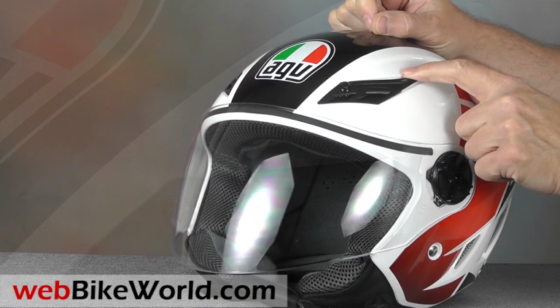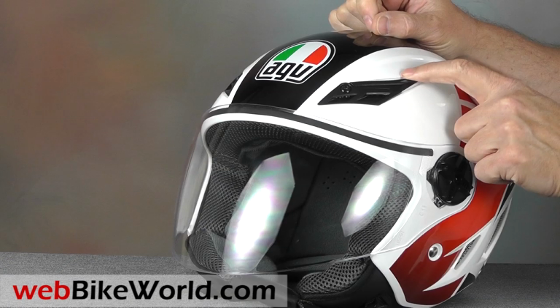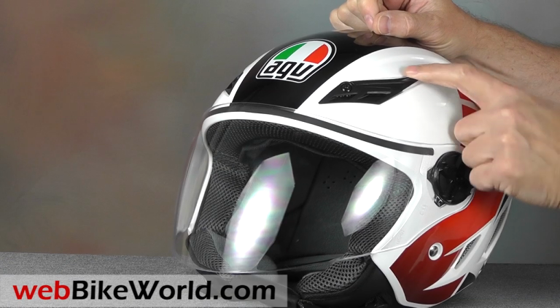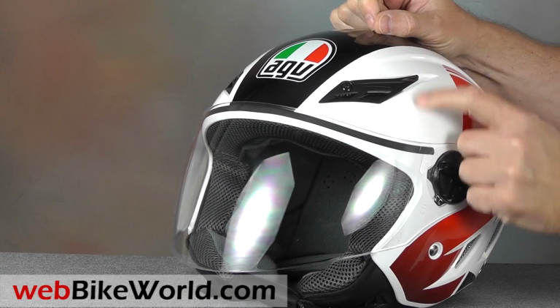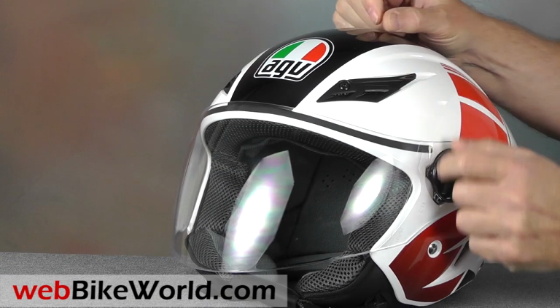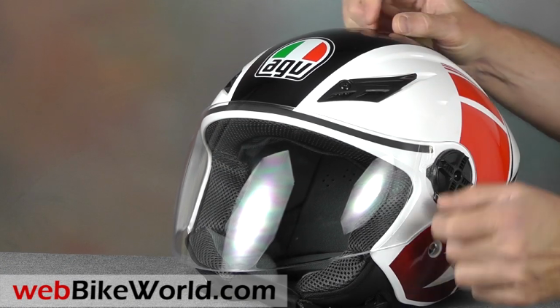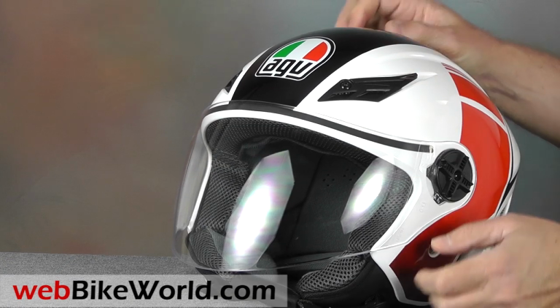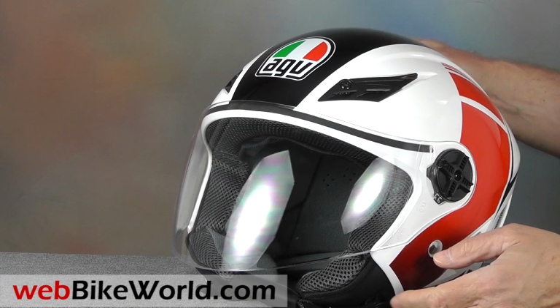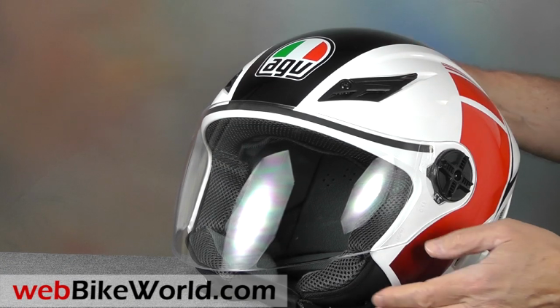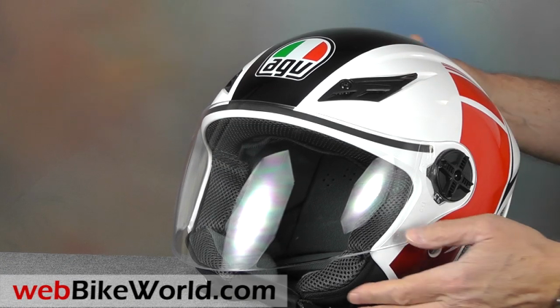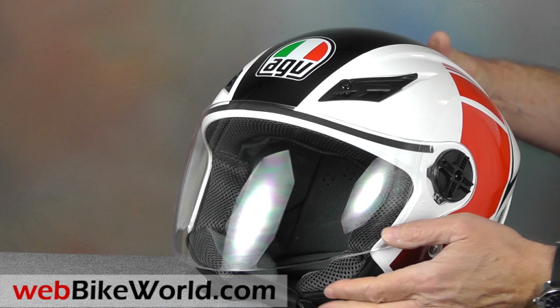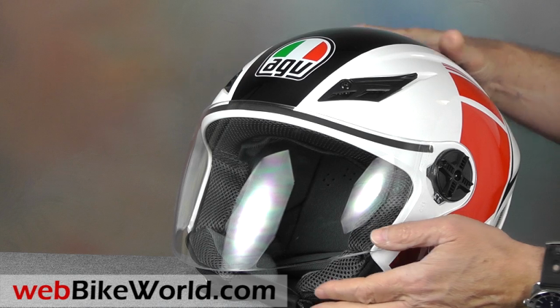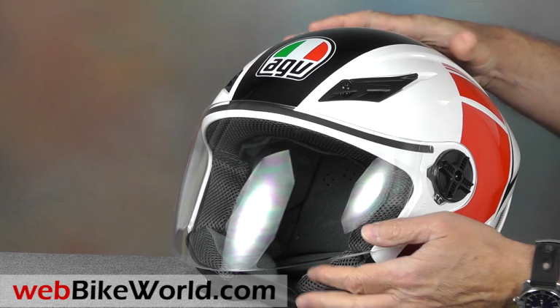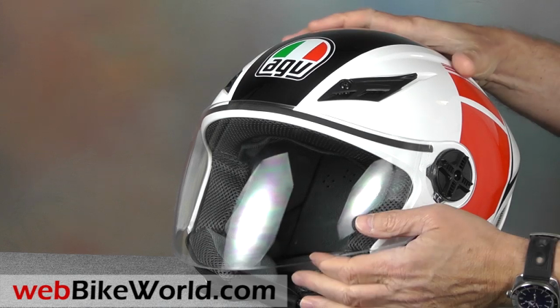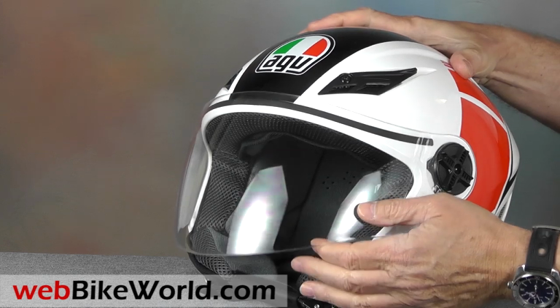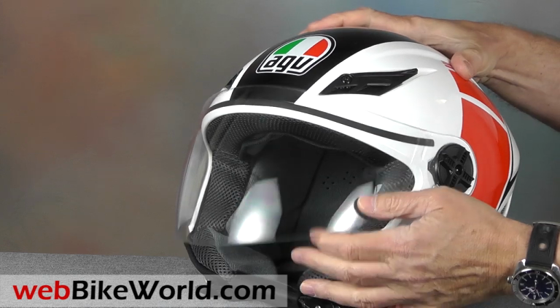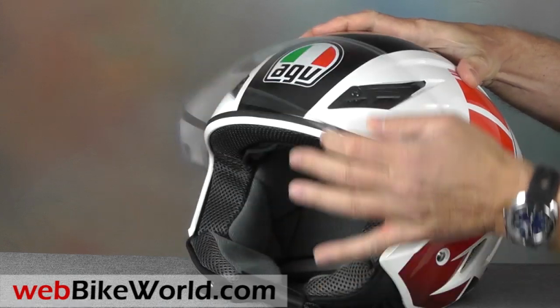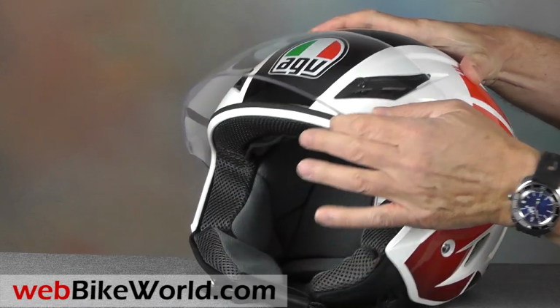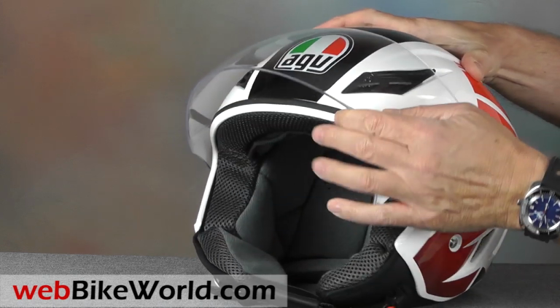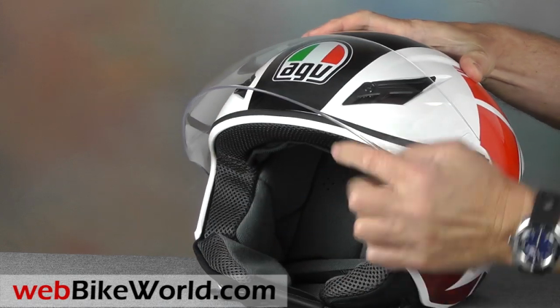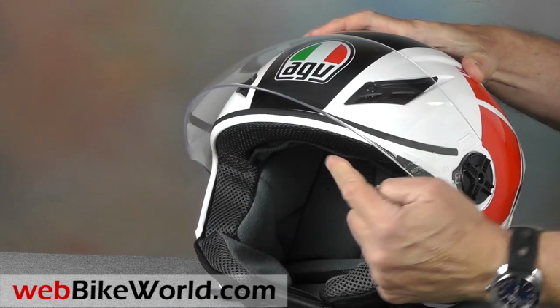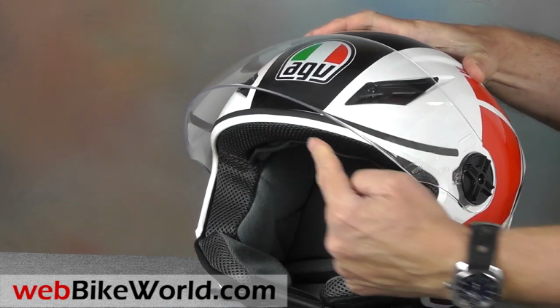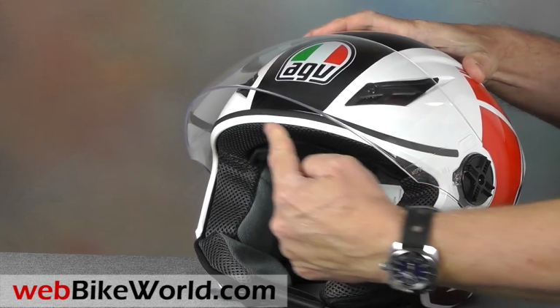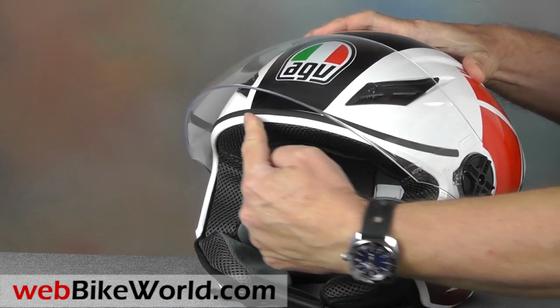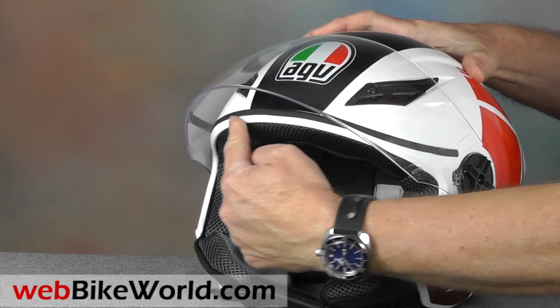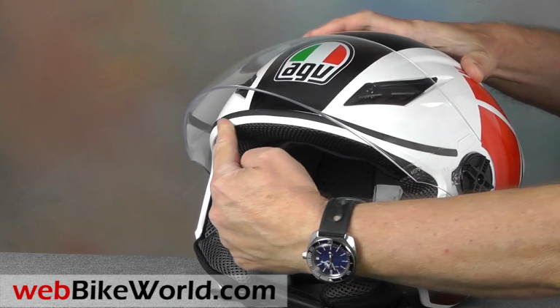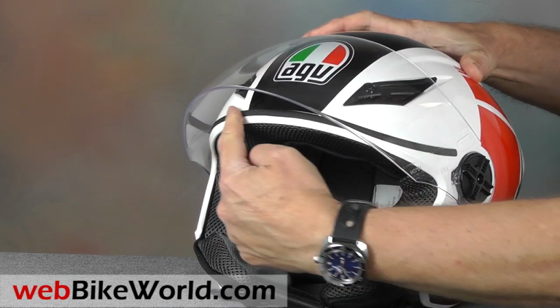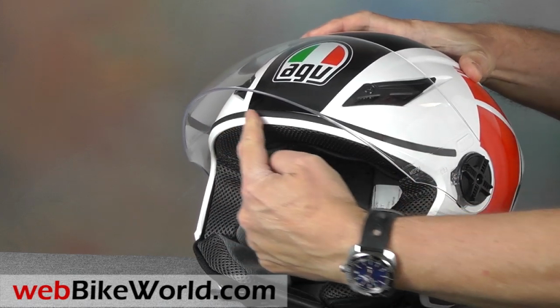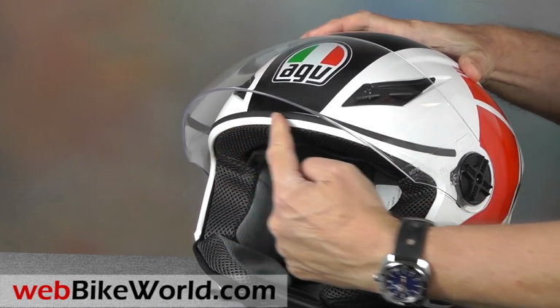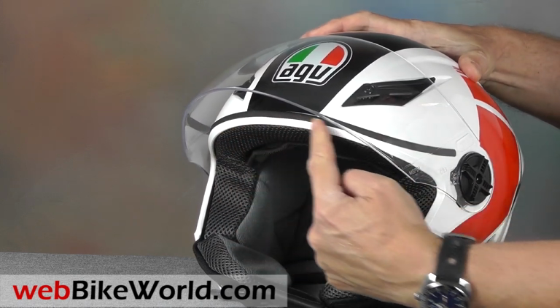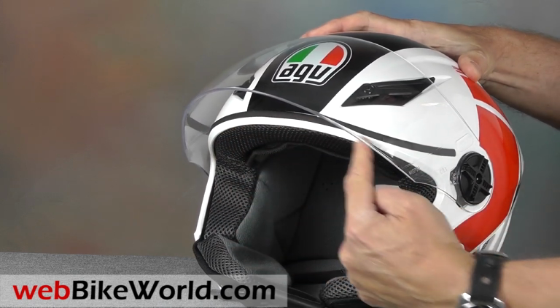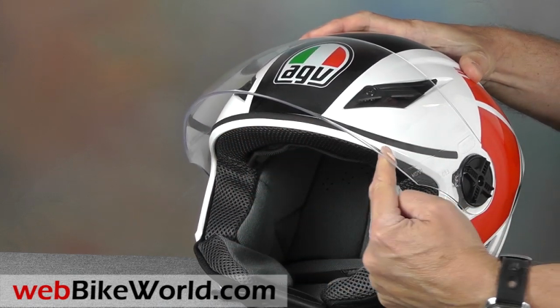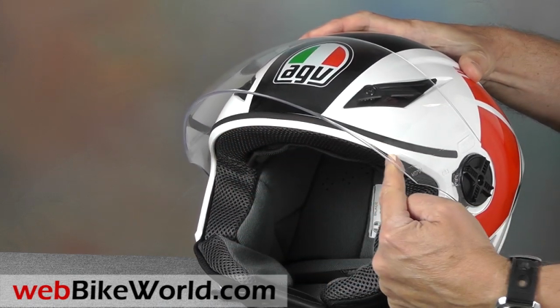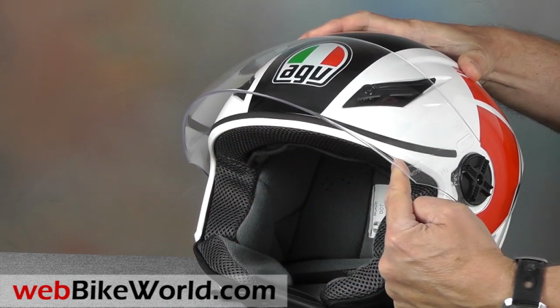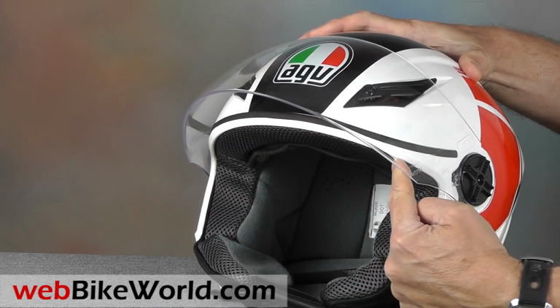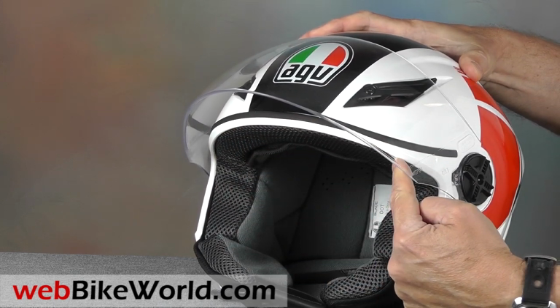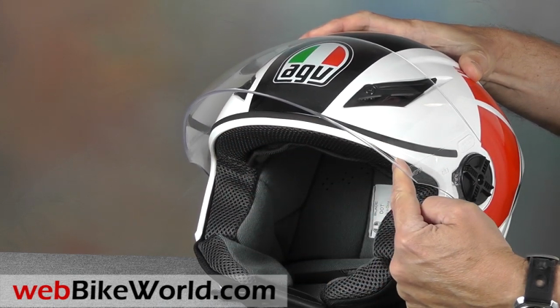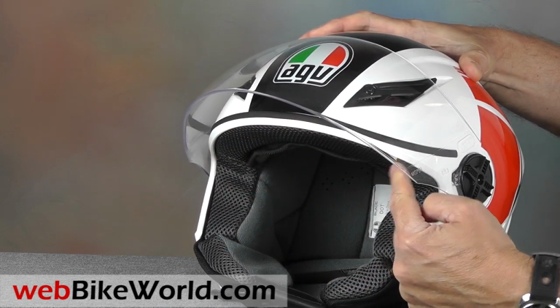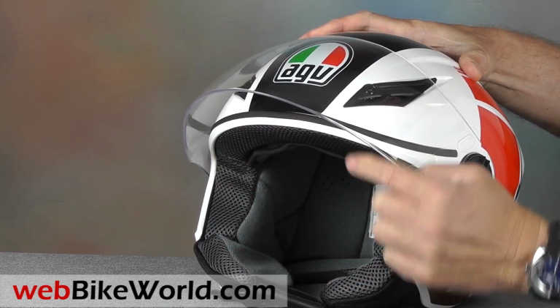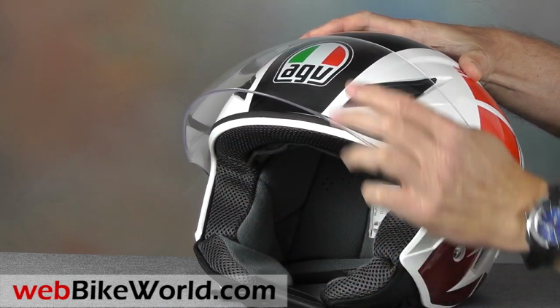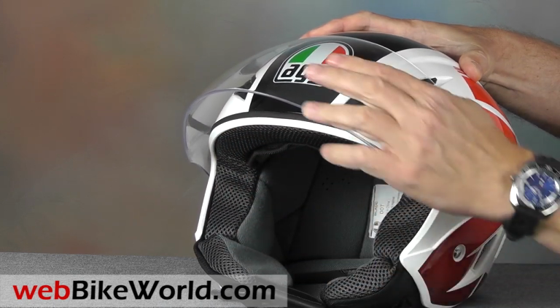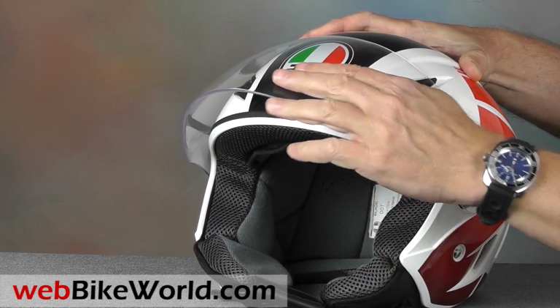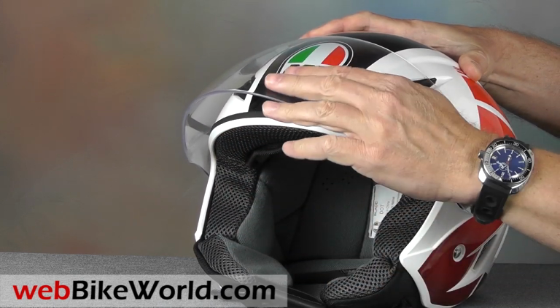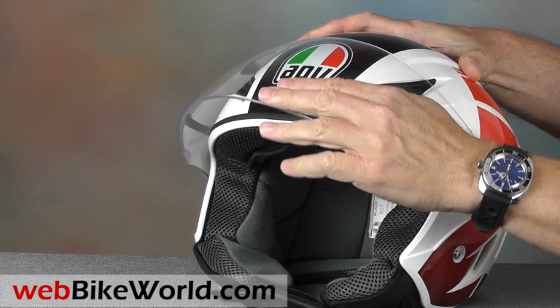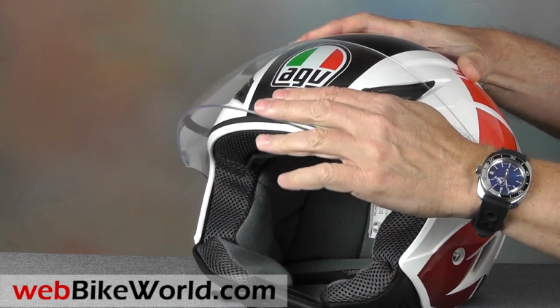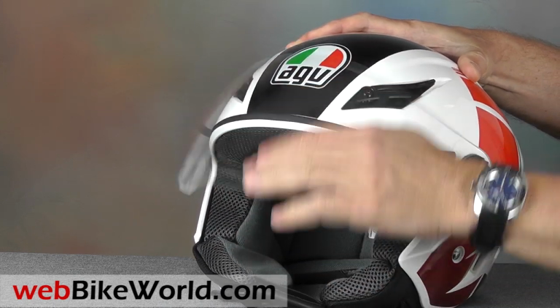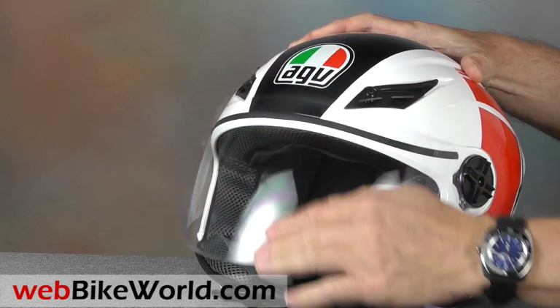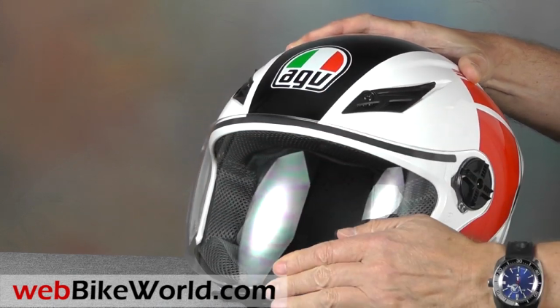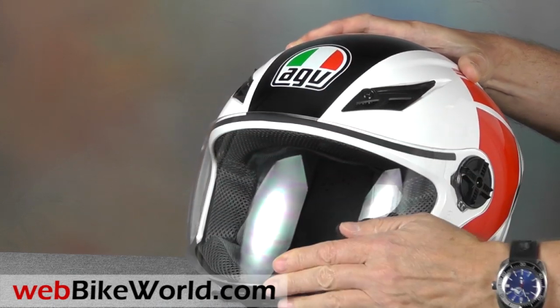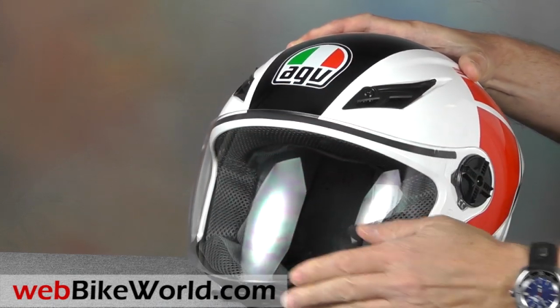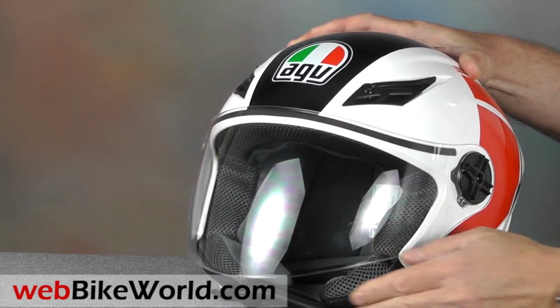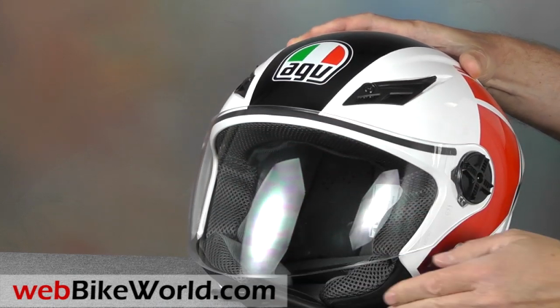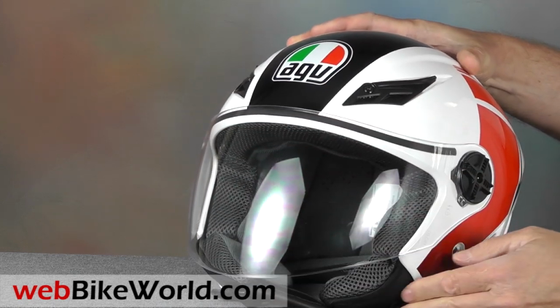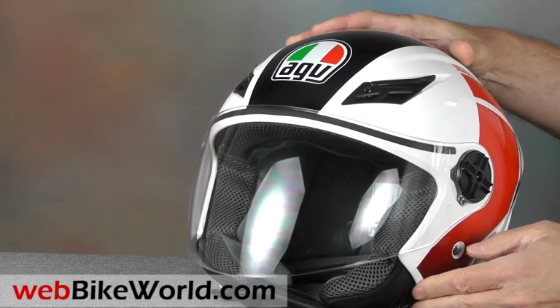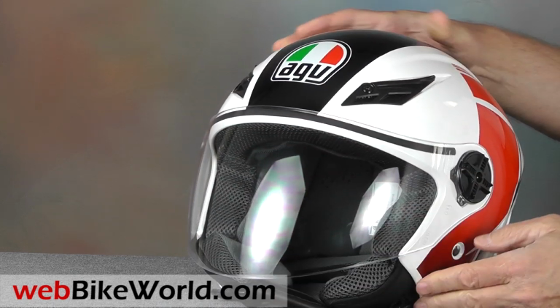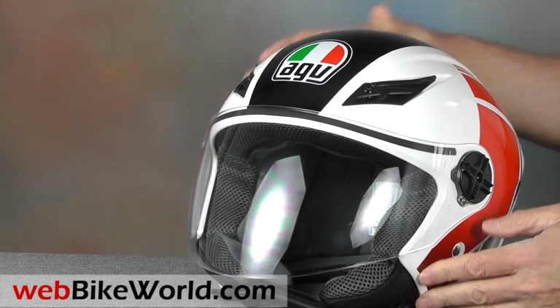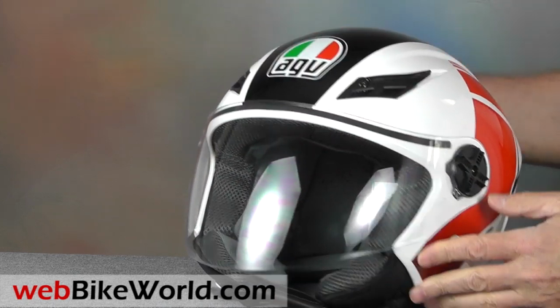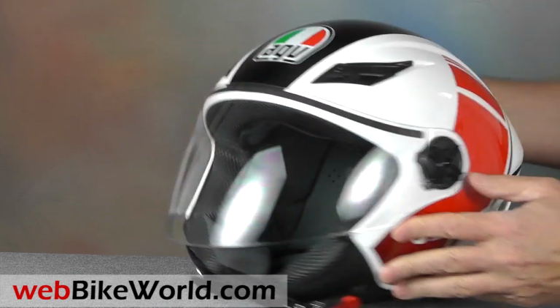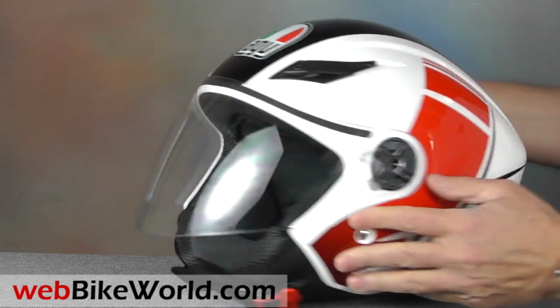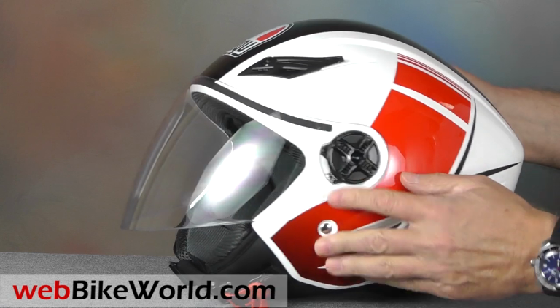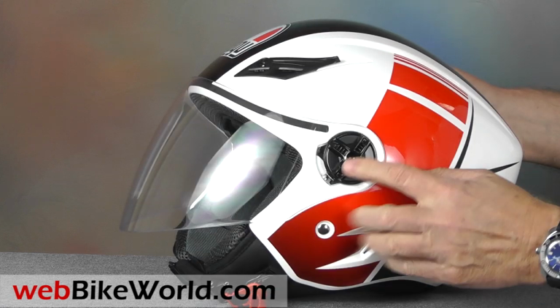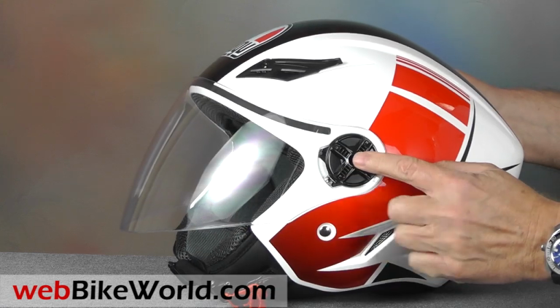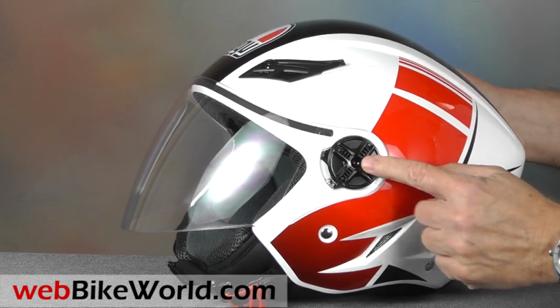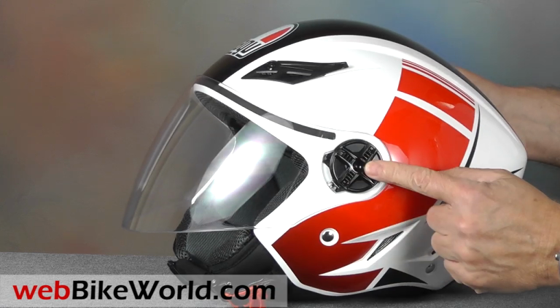There's a gasket across the top to help prevent water from dripping in behind the face shield, but this is an open face helmet so it's sort of redundant.